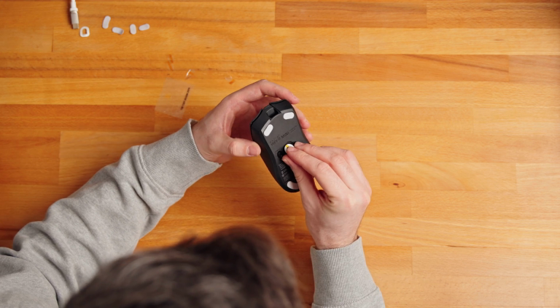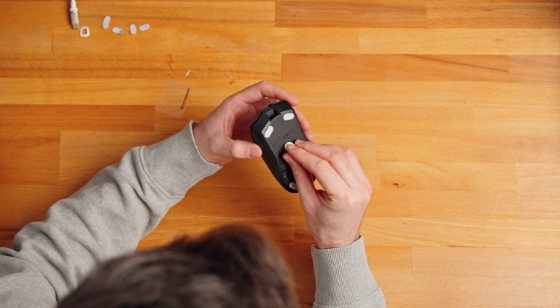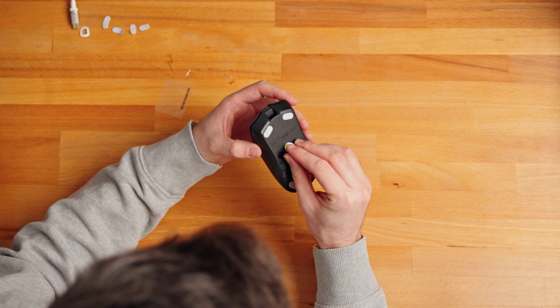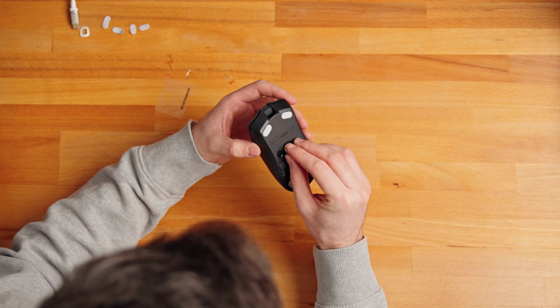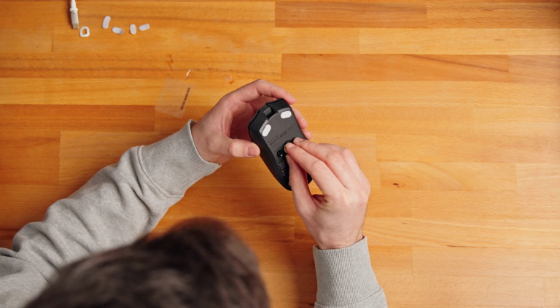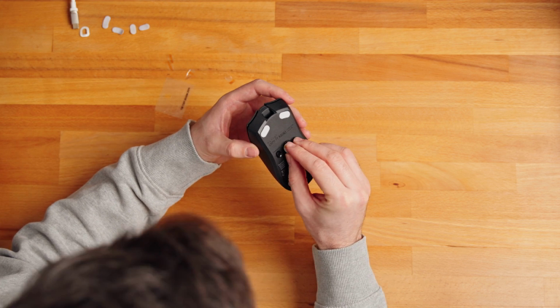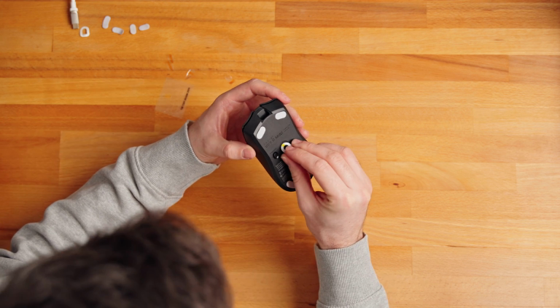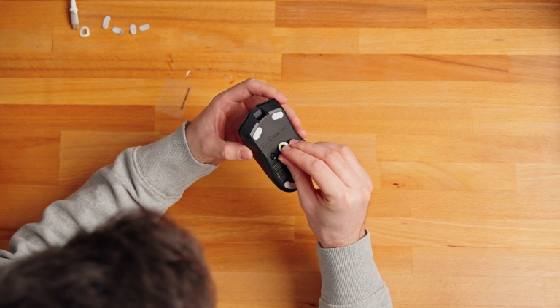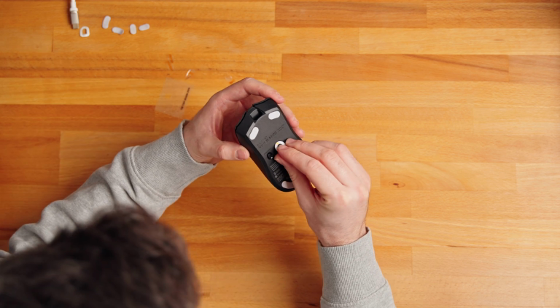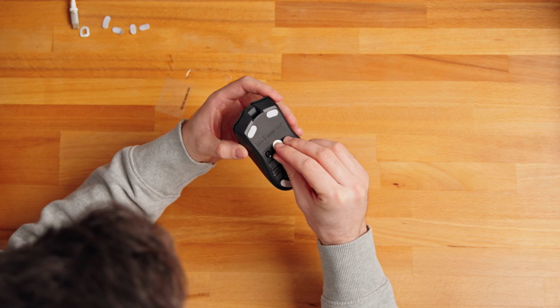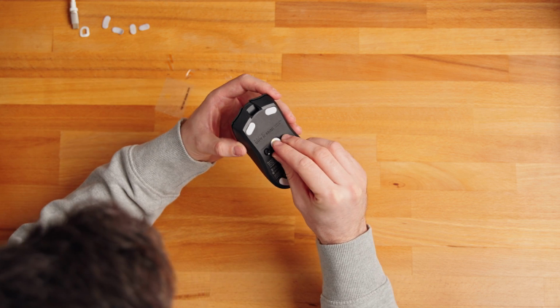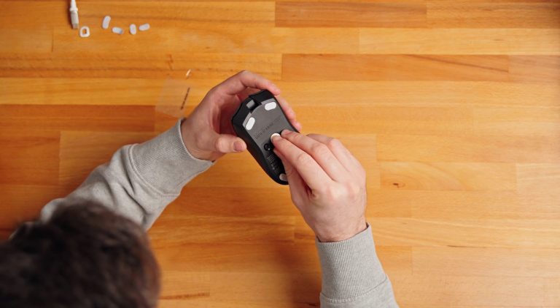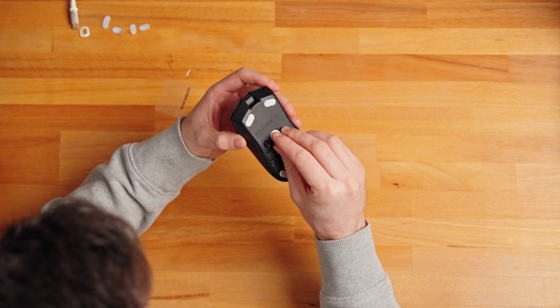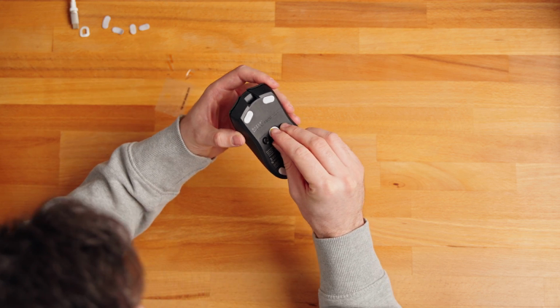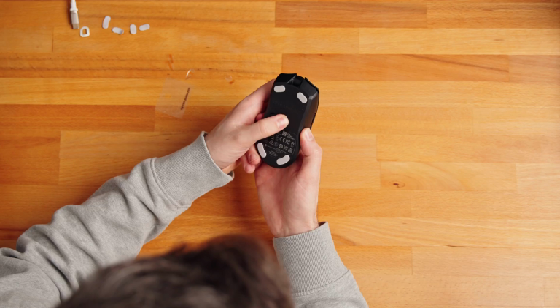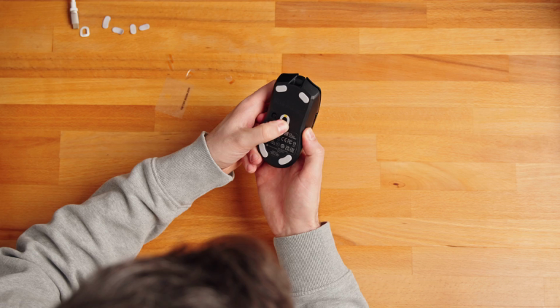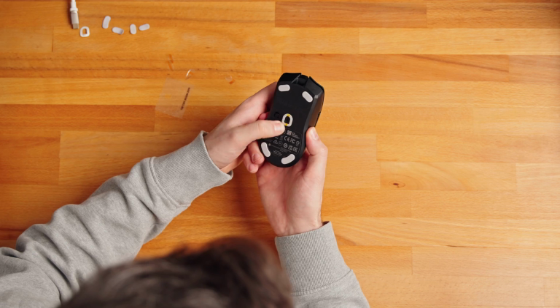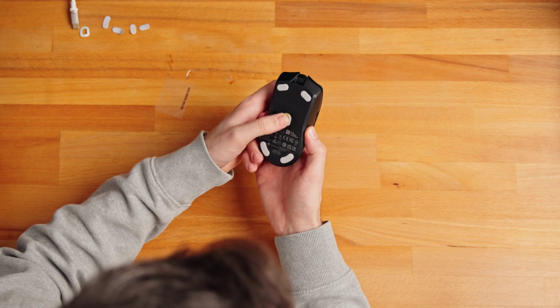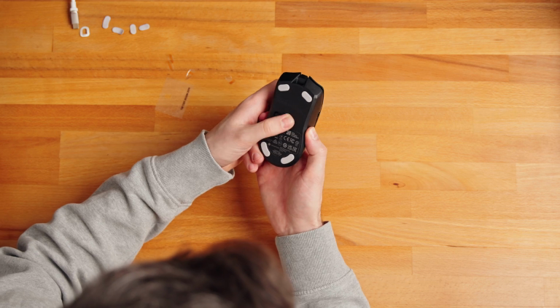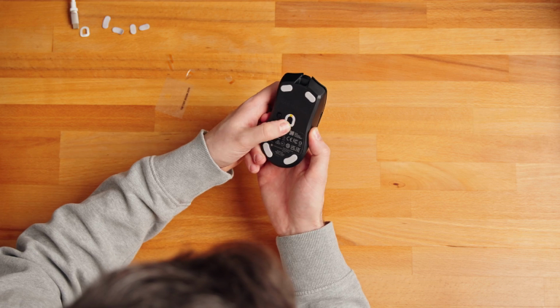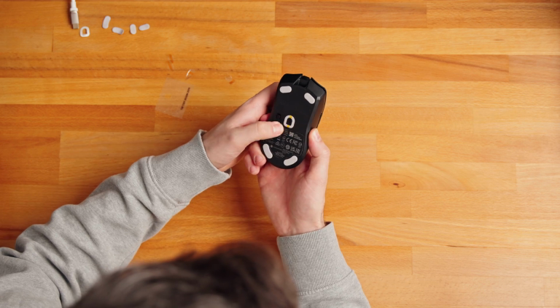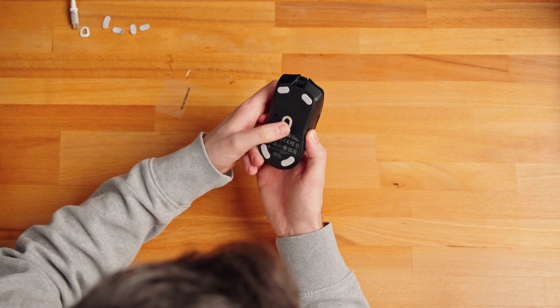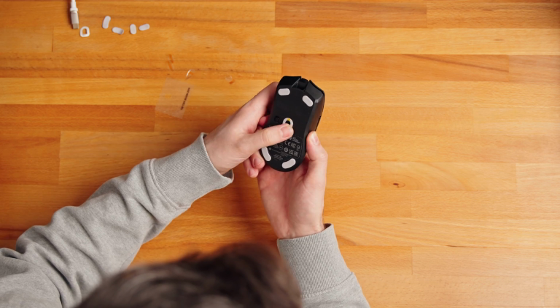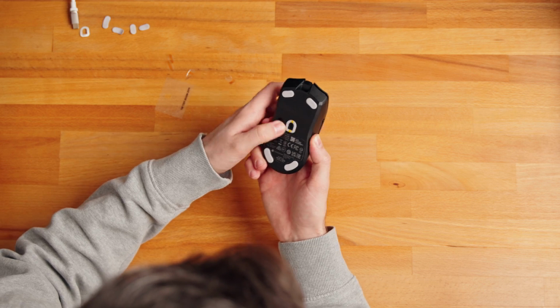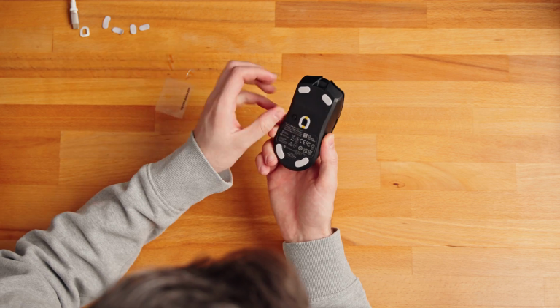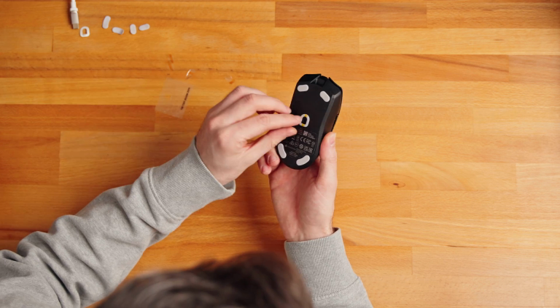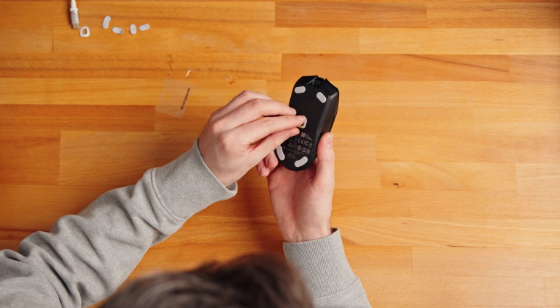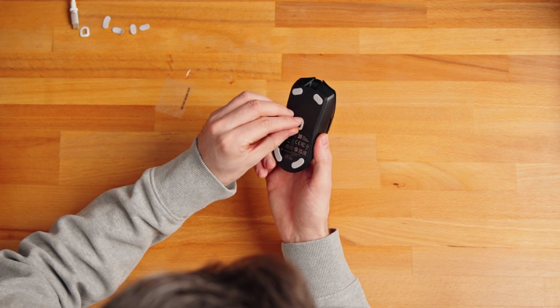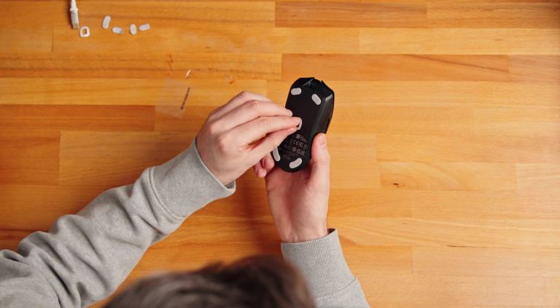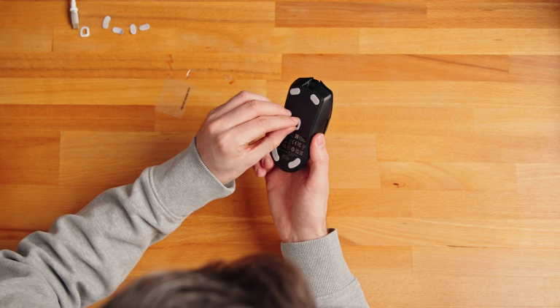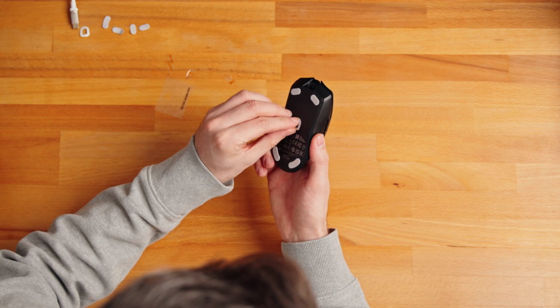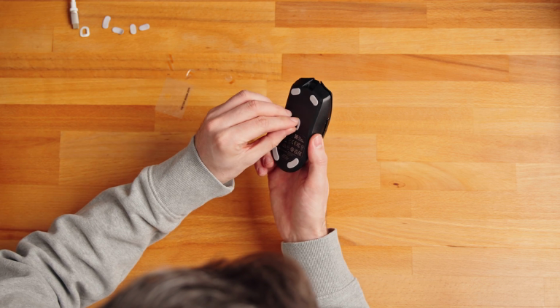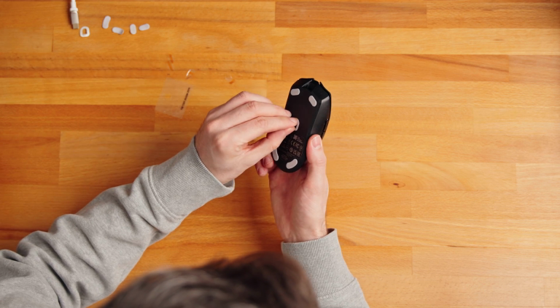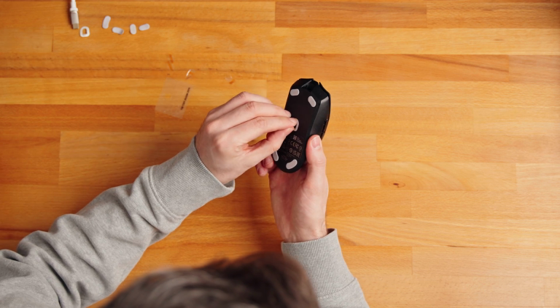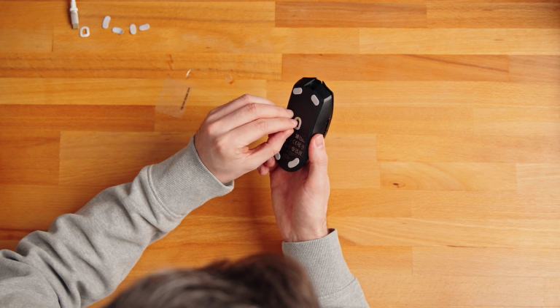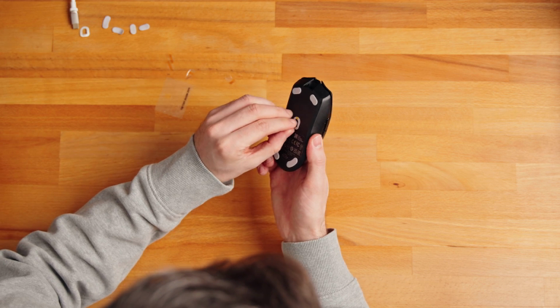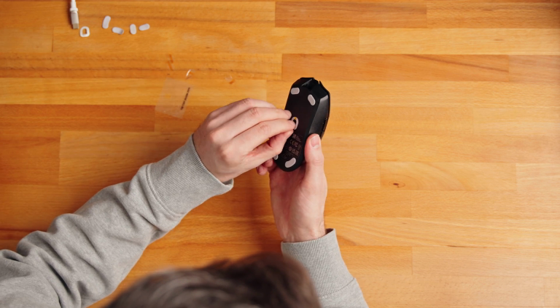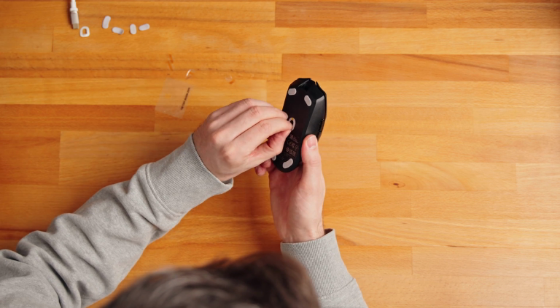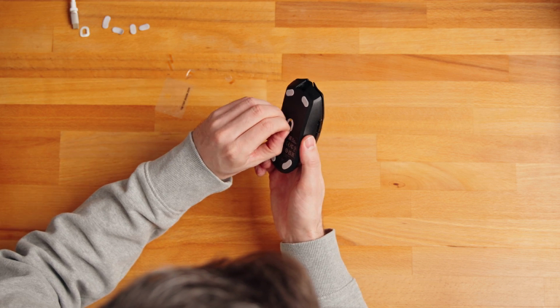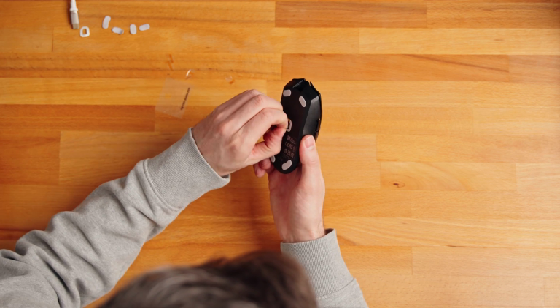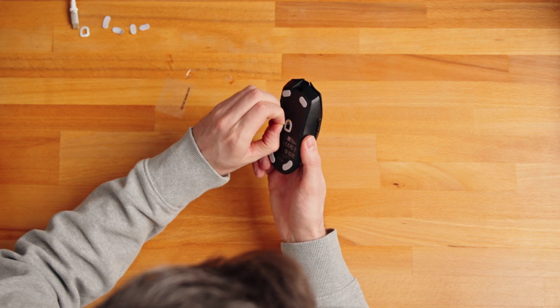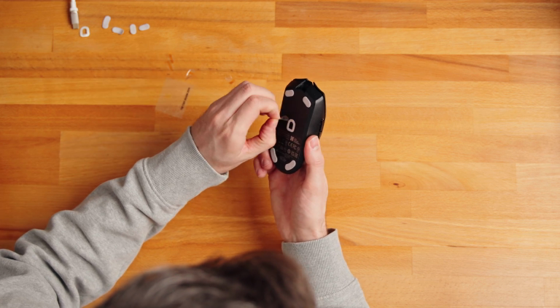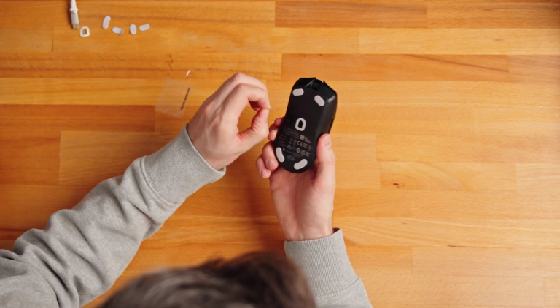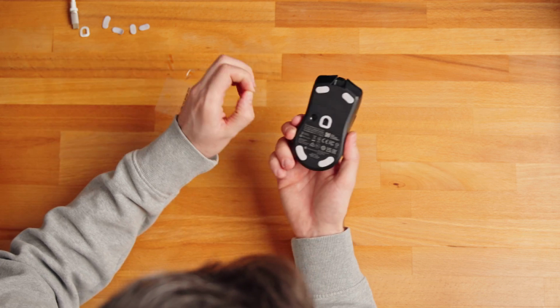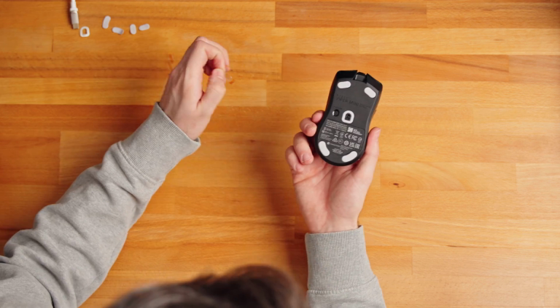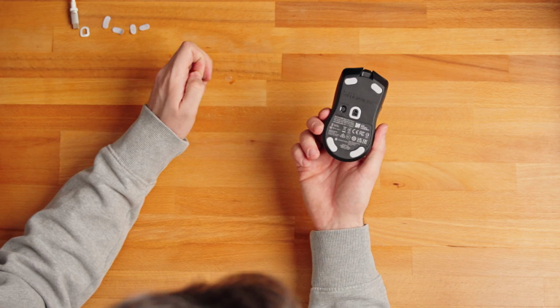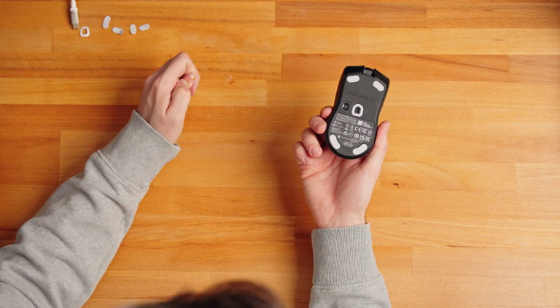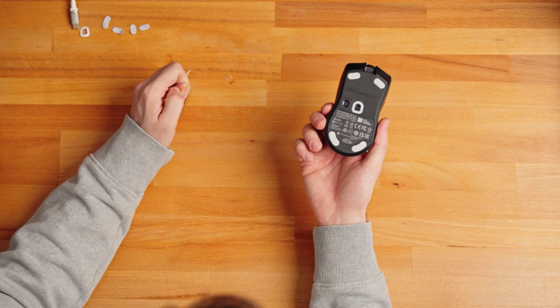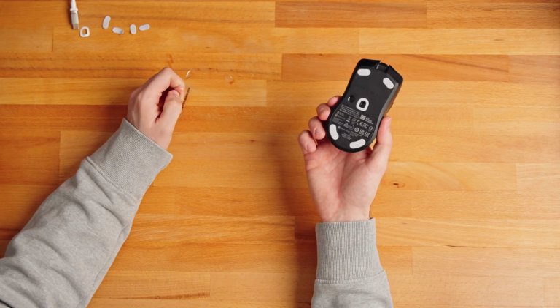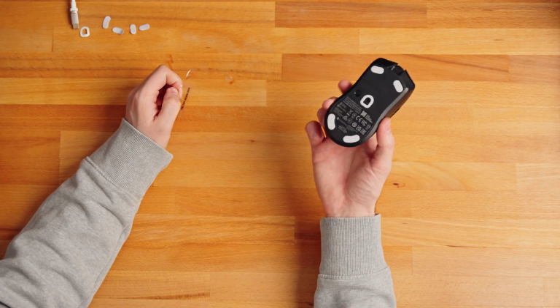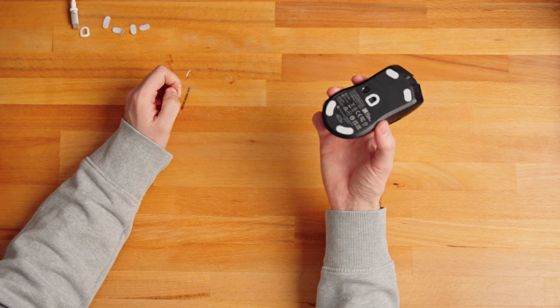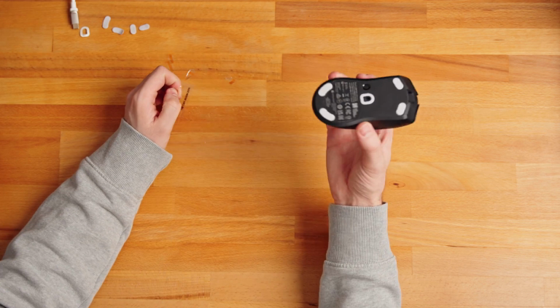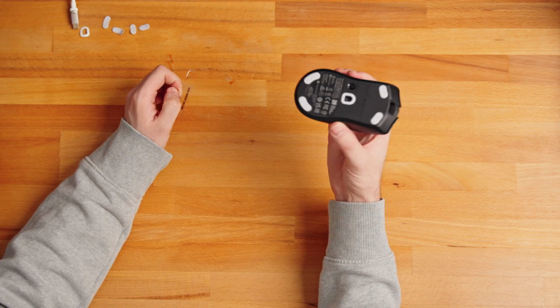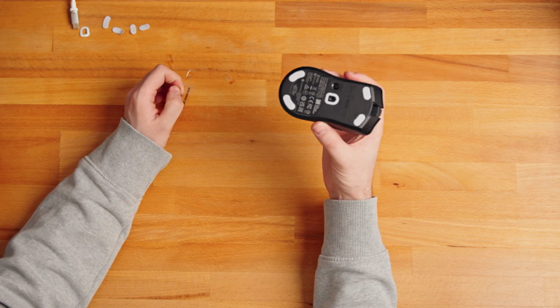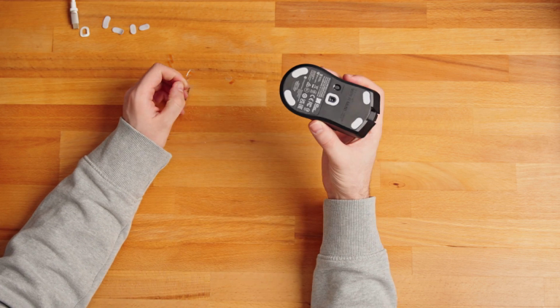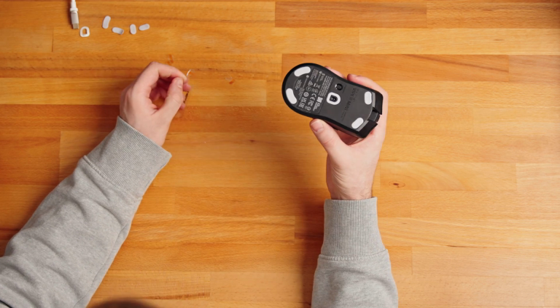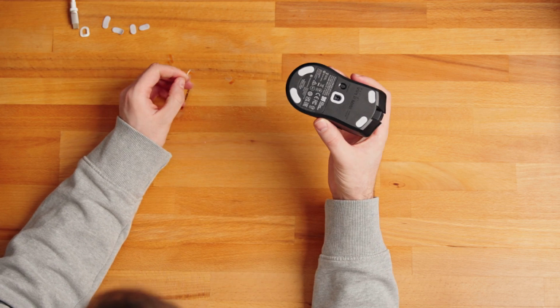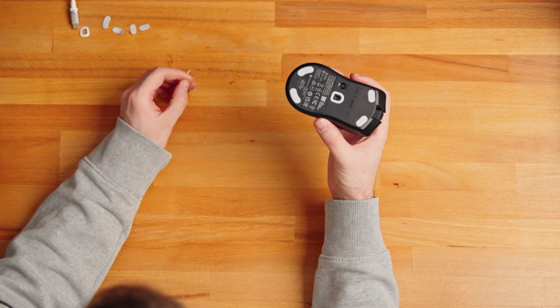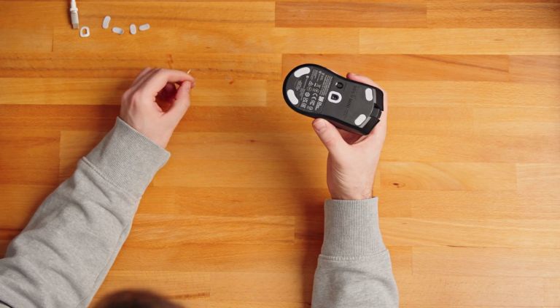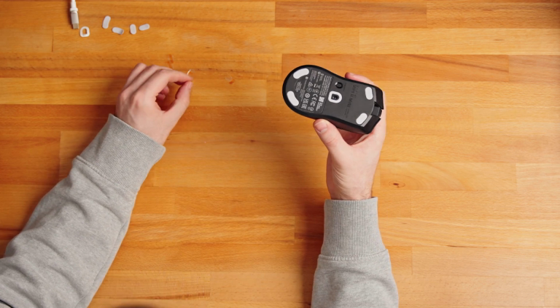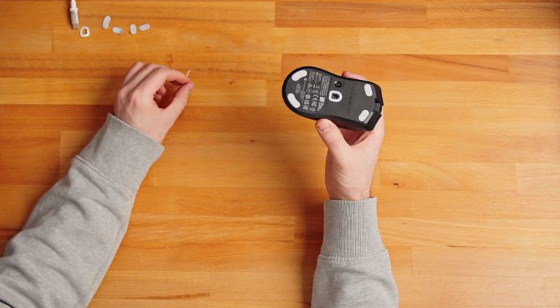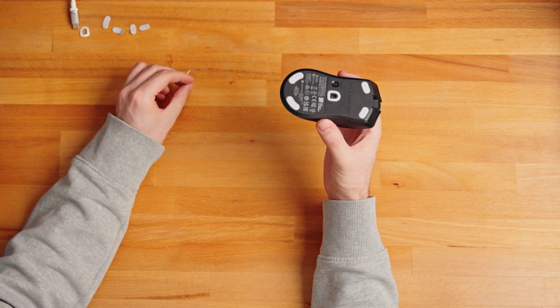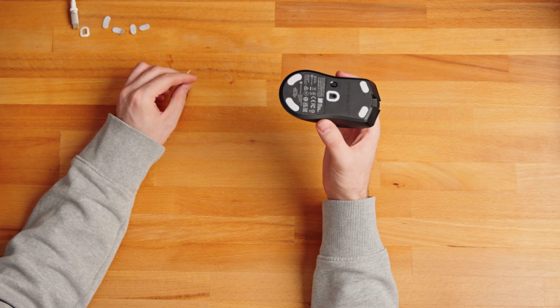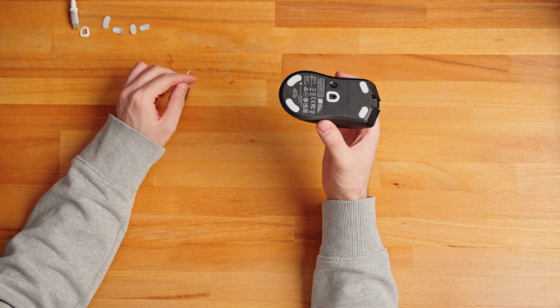Remember to firmly press down on the gliders. And that's it — the whole thing takes like two minutes and it will make your mouse glide like new.